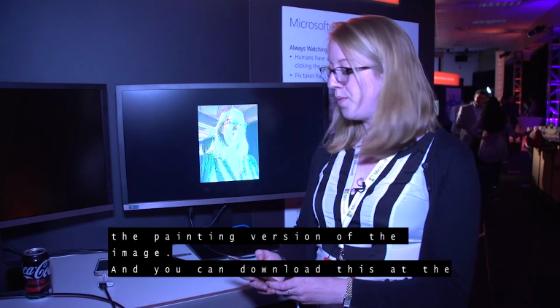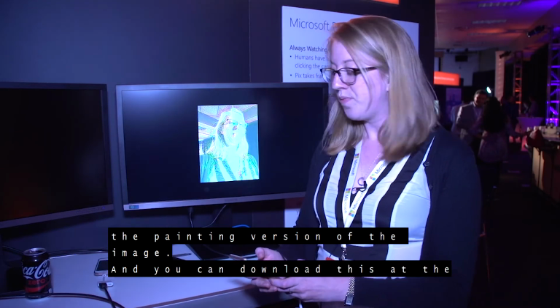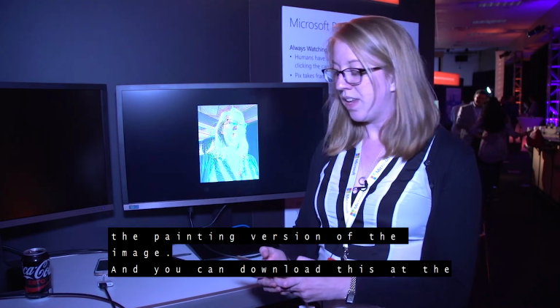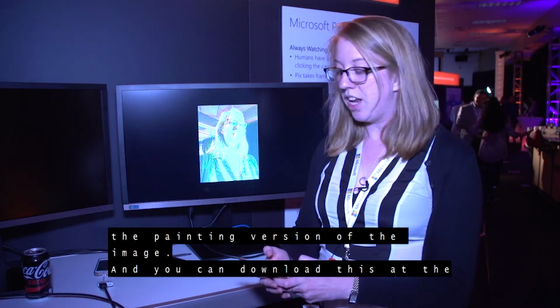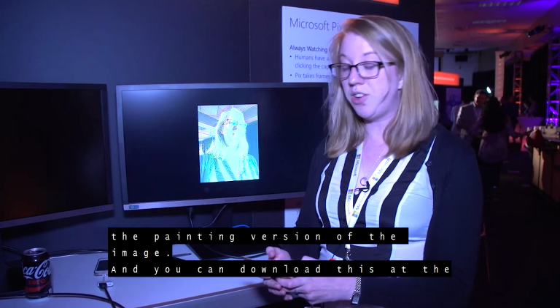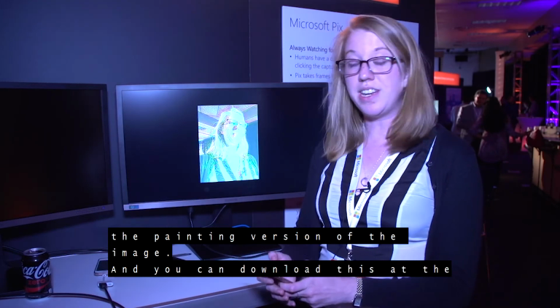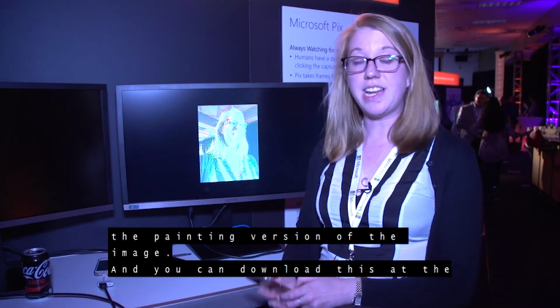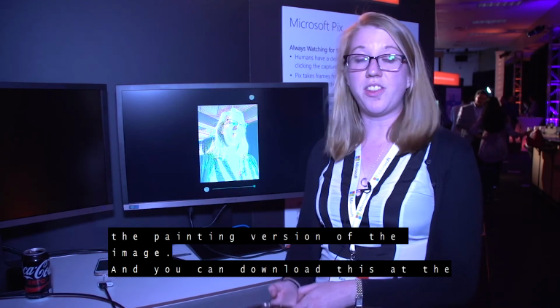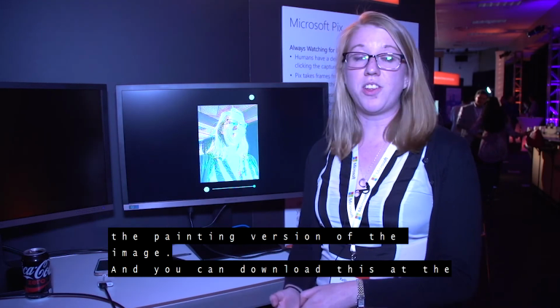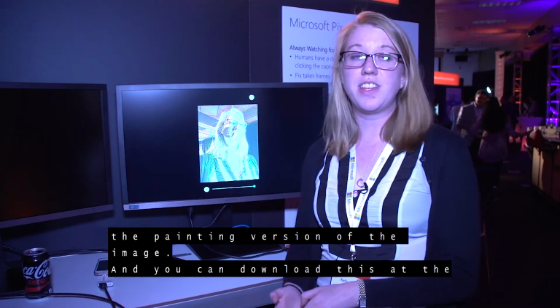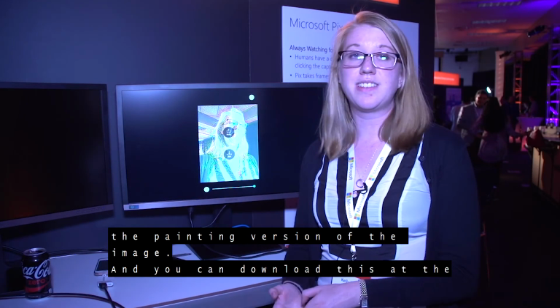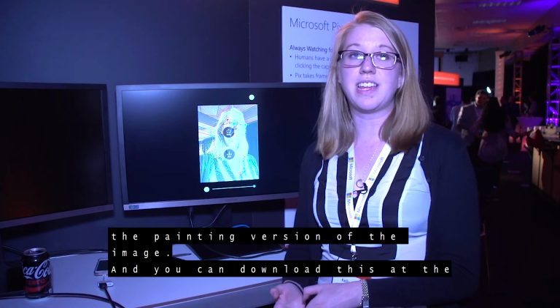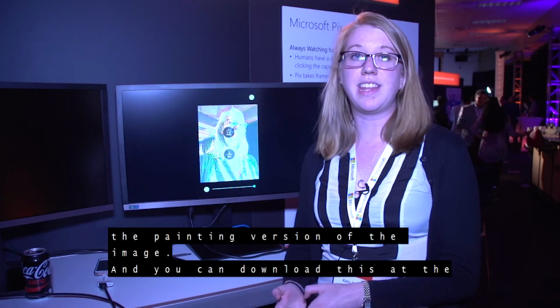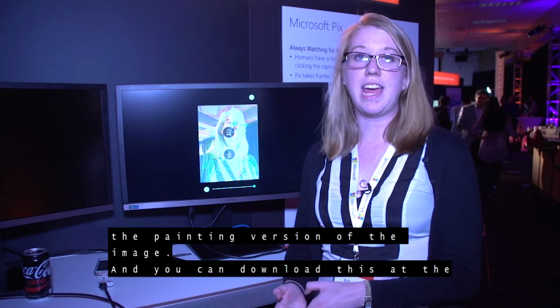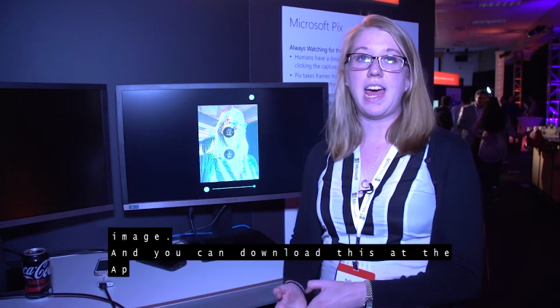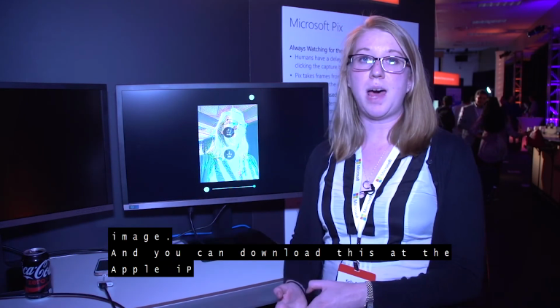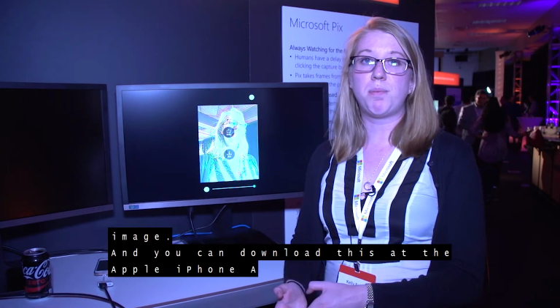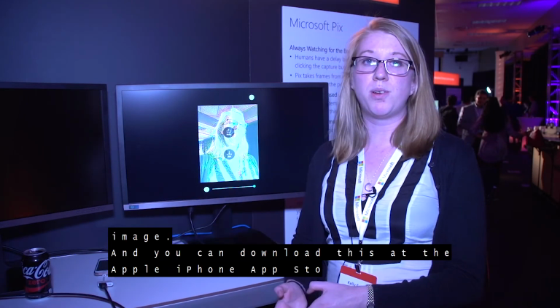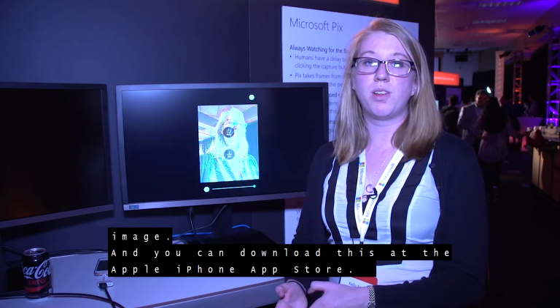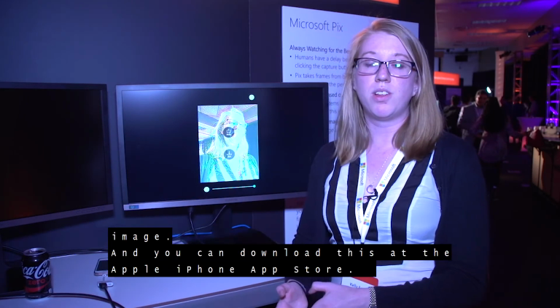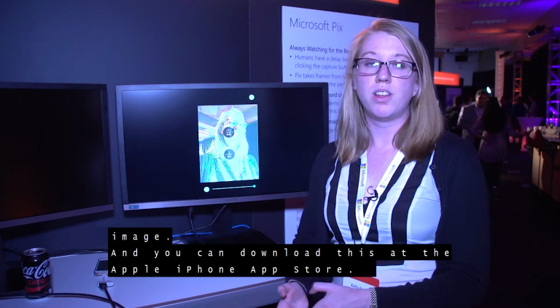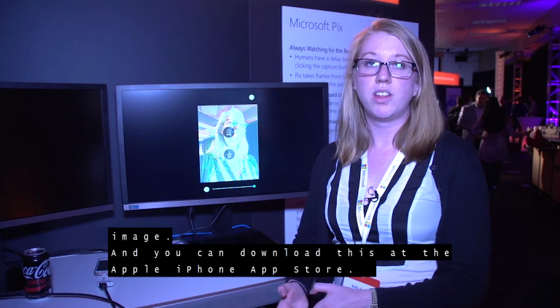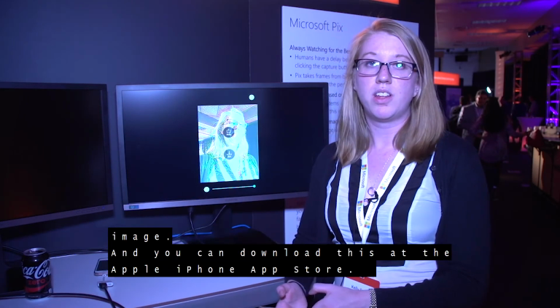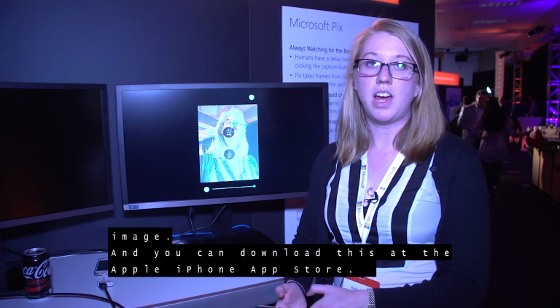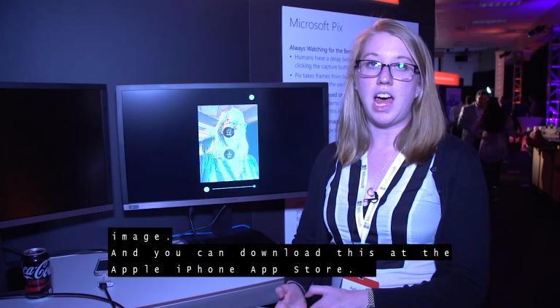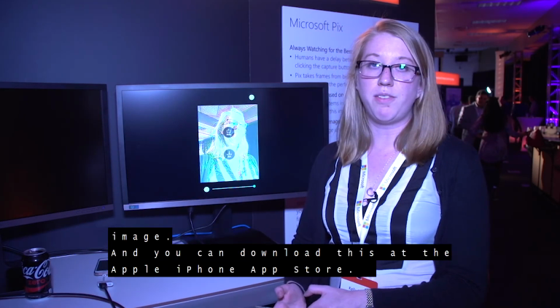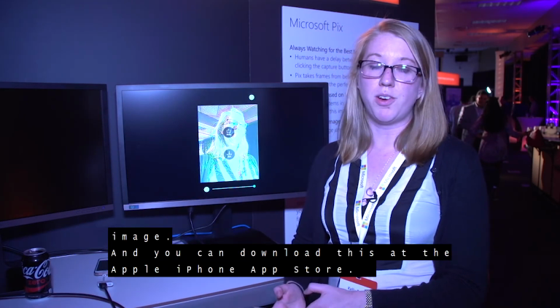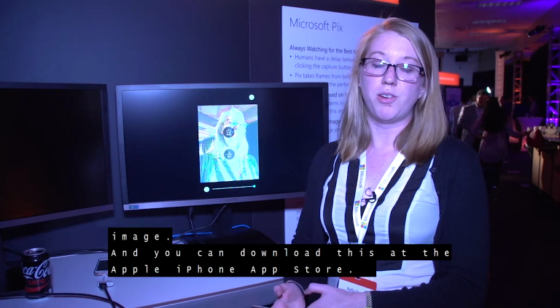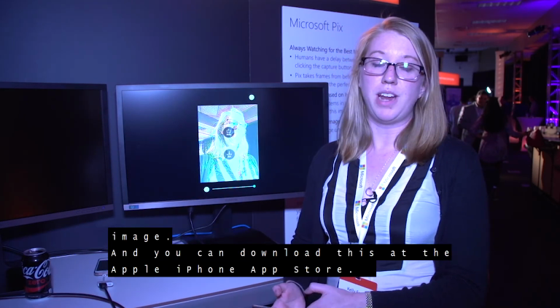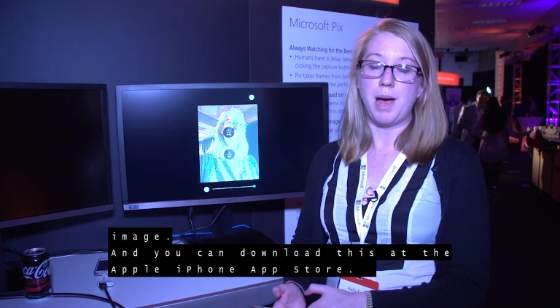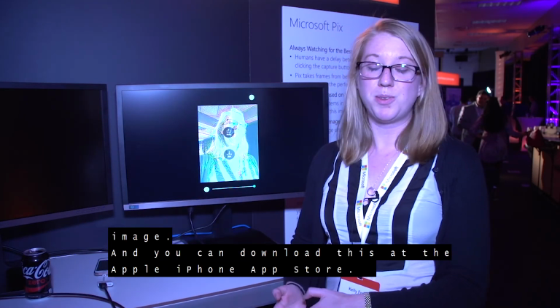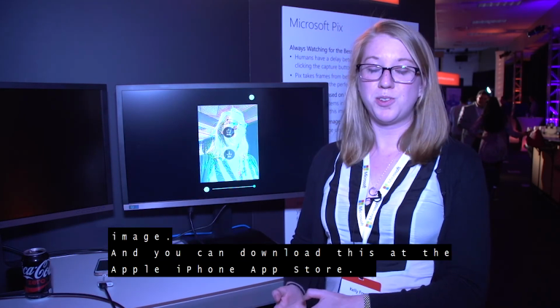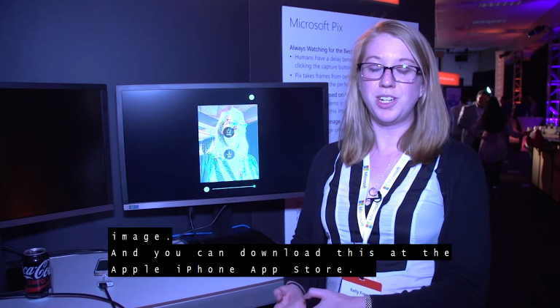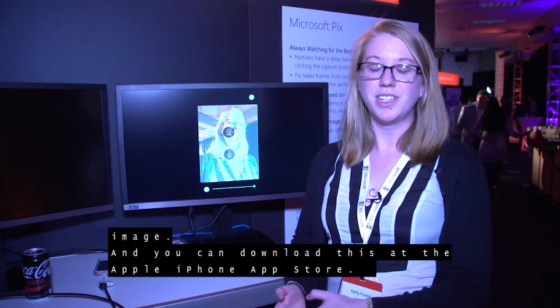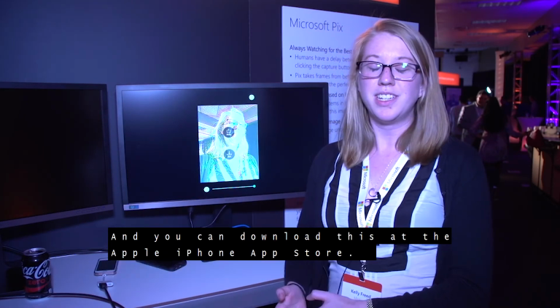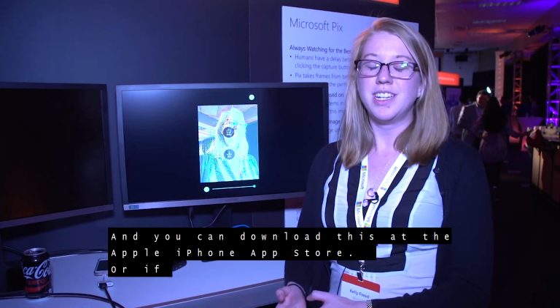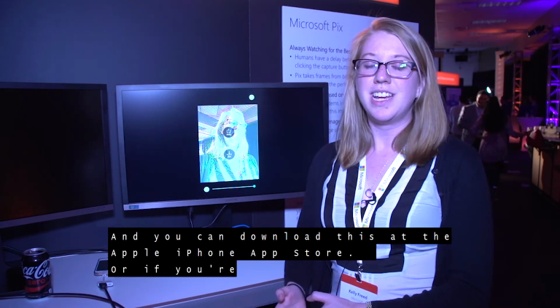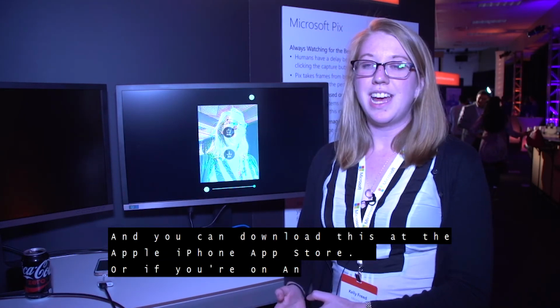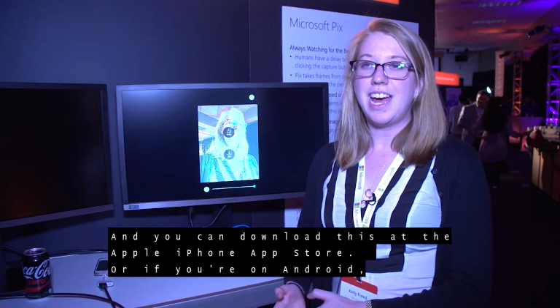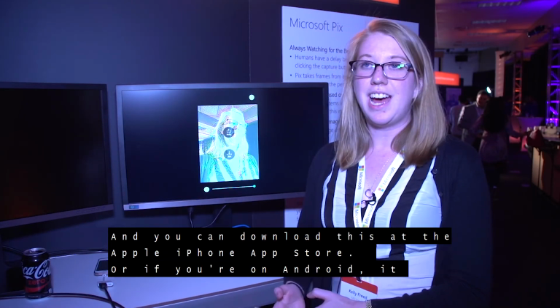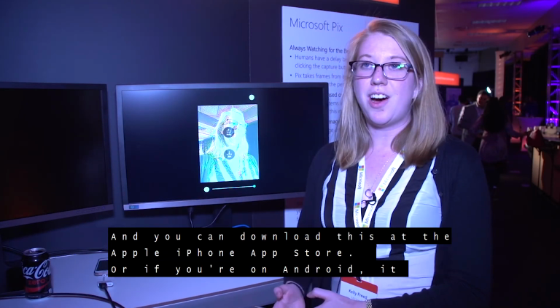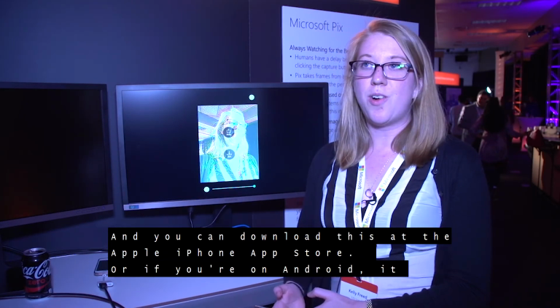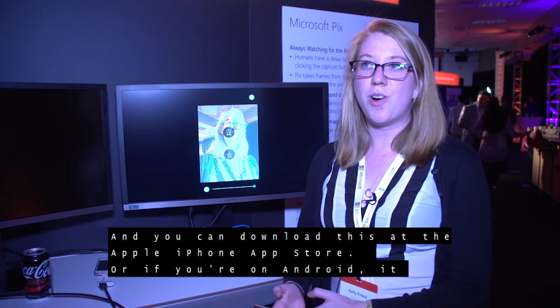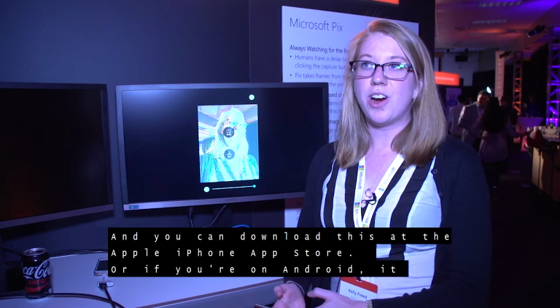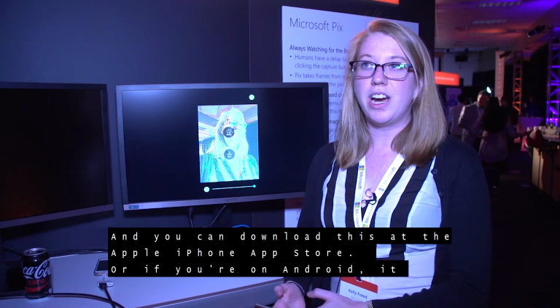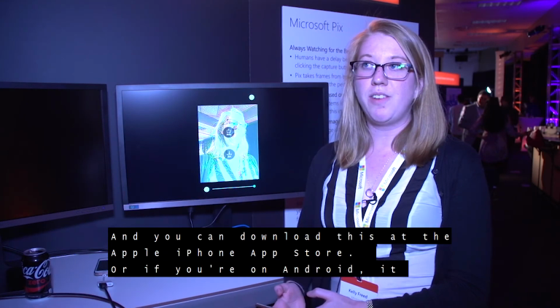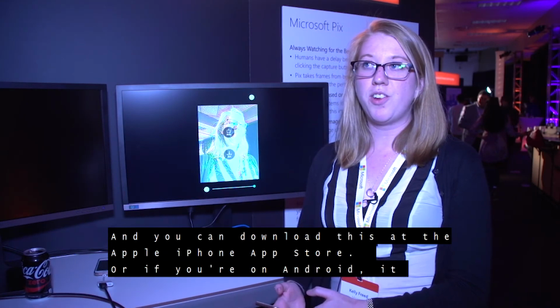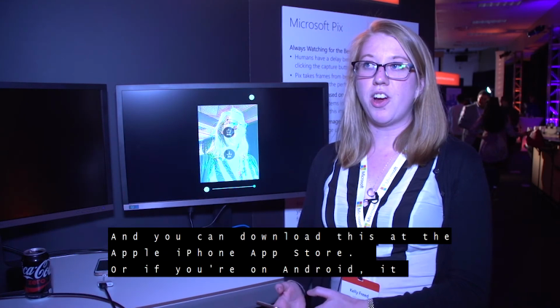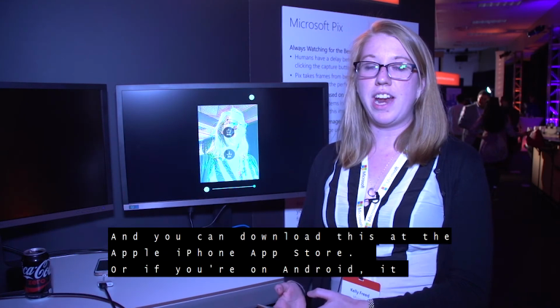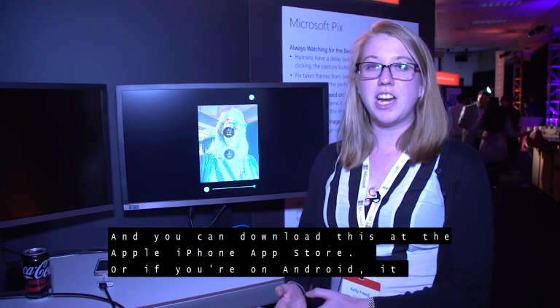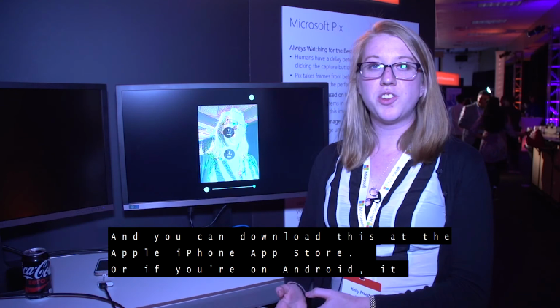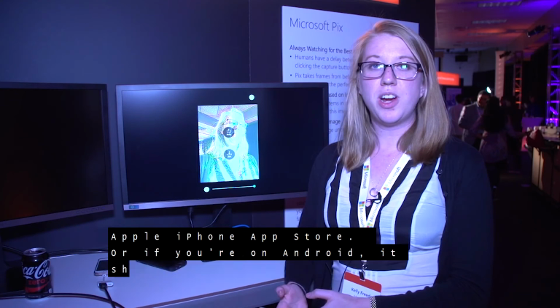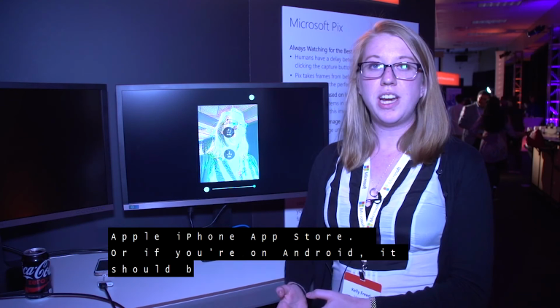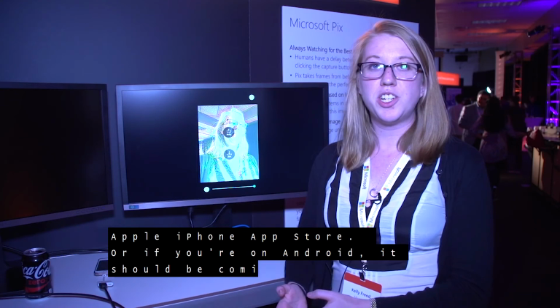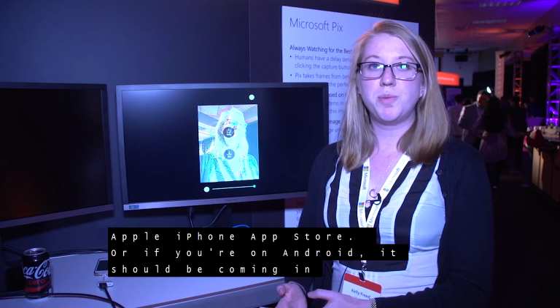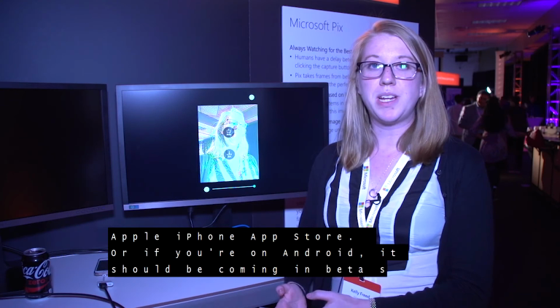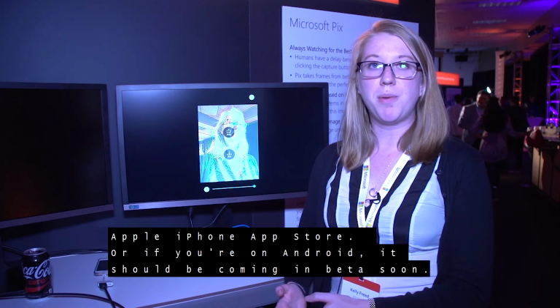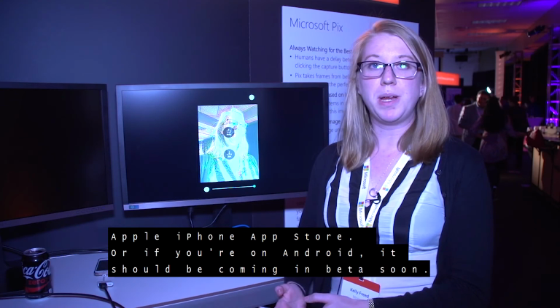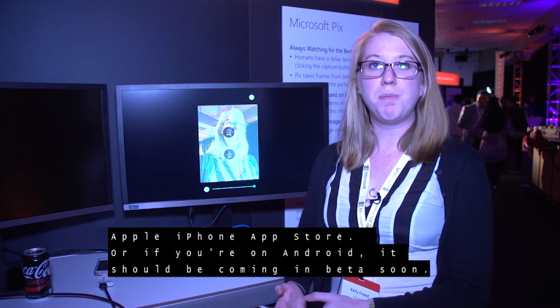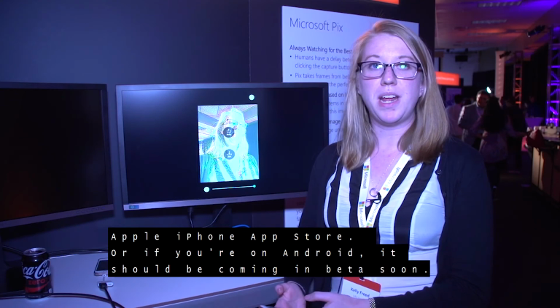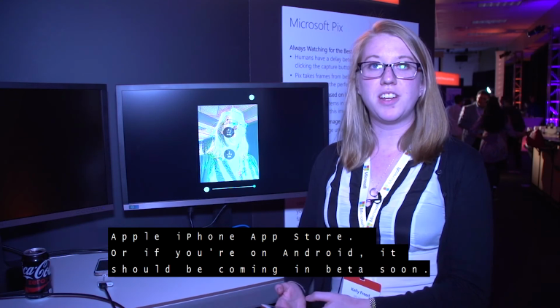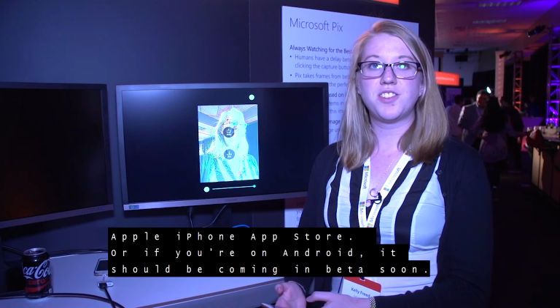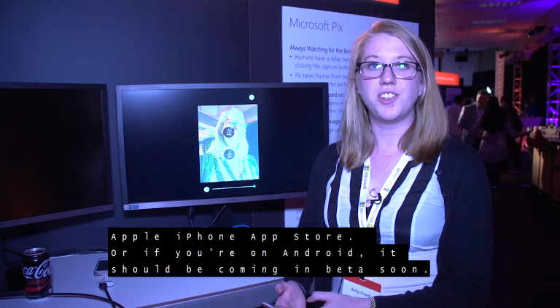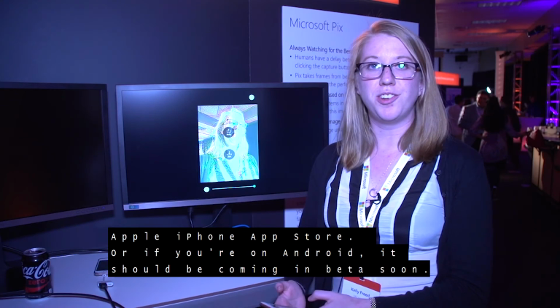You can download this at the Apple iPhone App Store, or if you're on Android, it should be coming in beta soon.